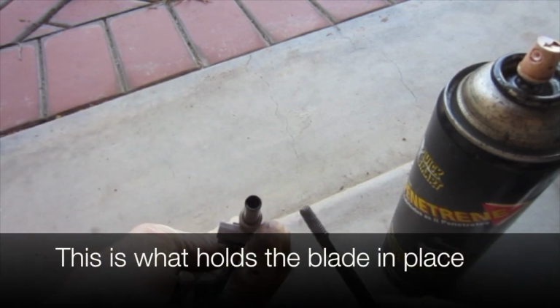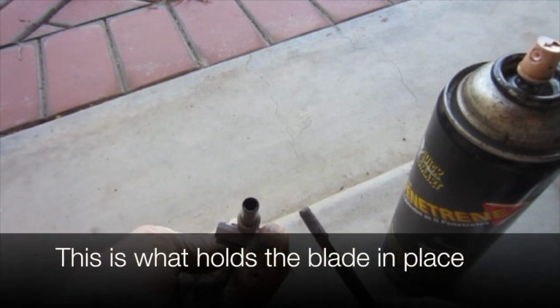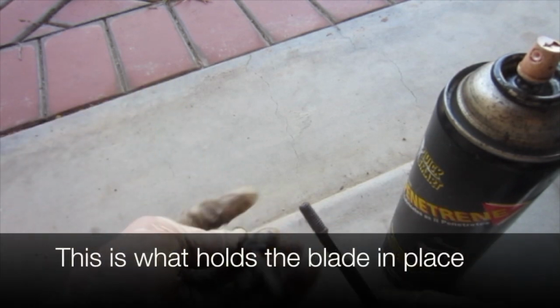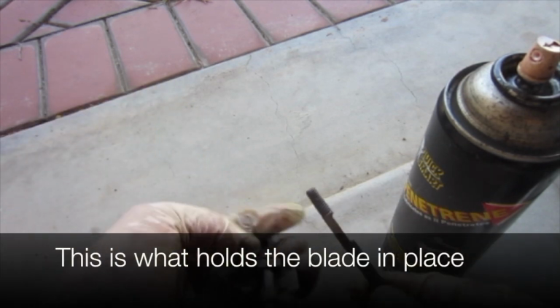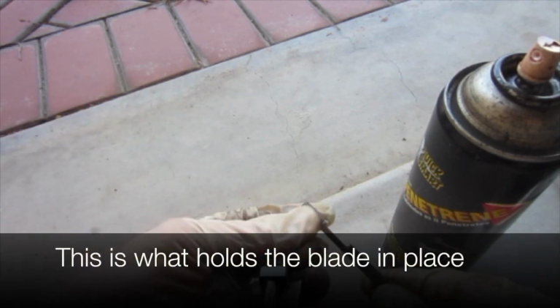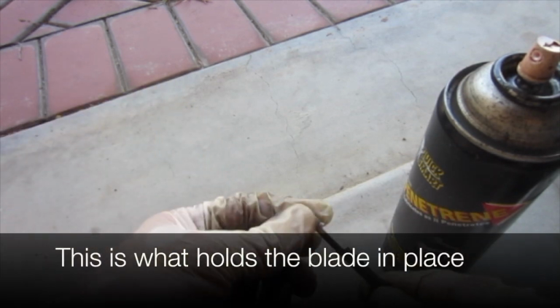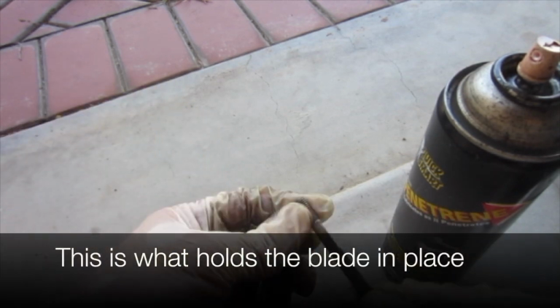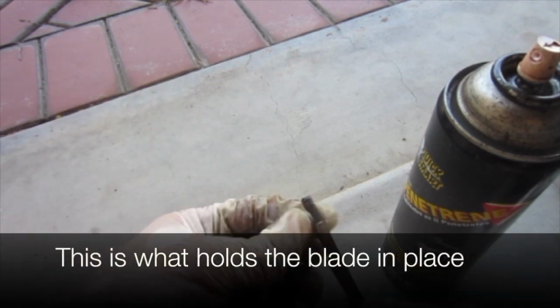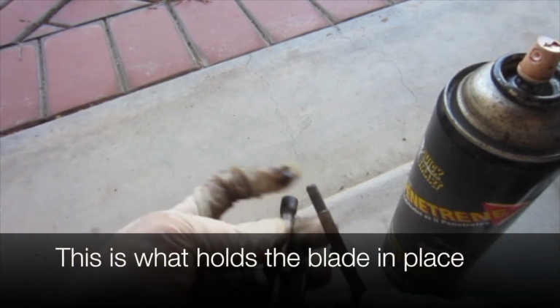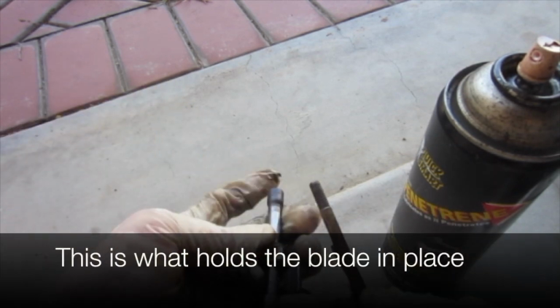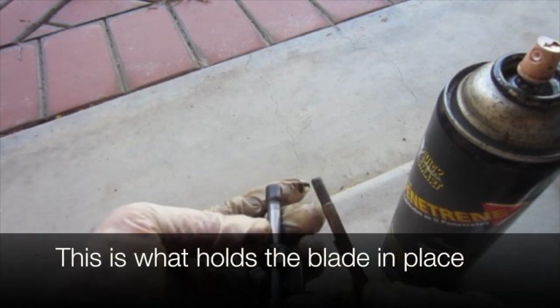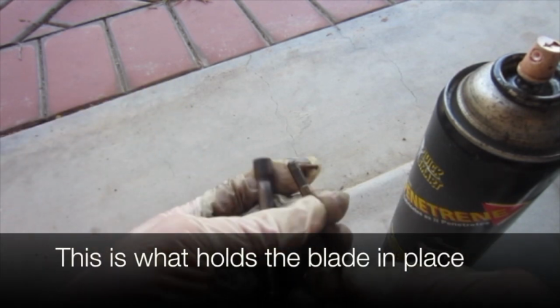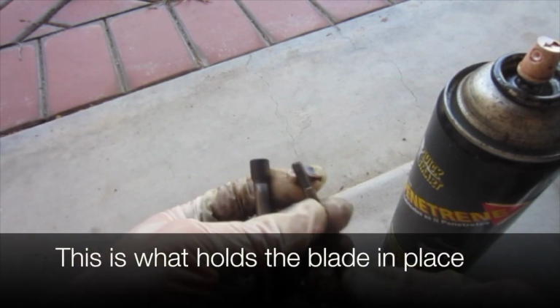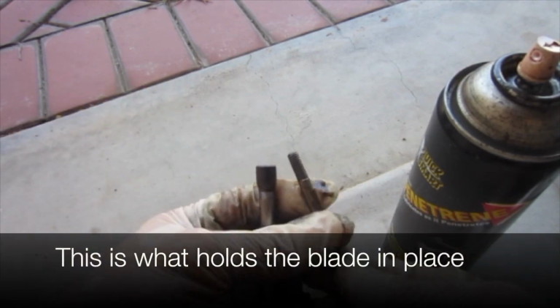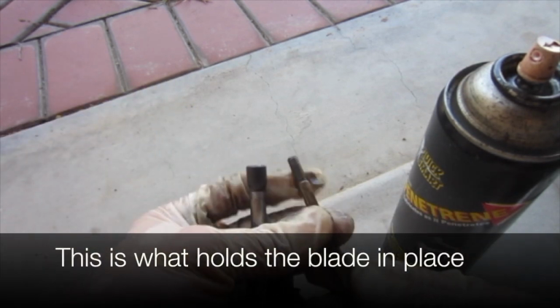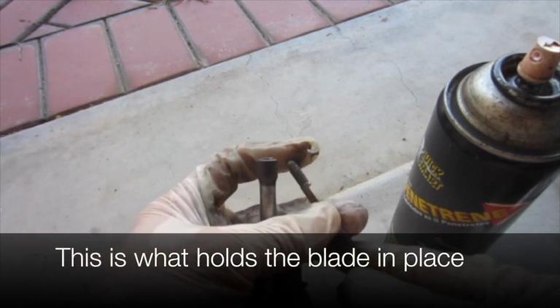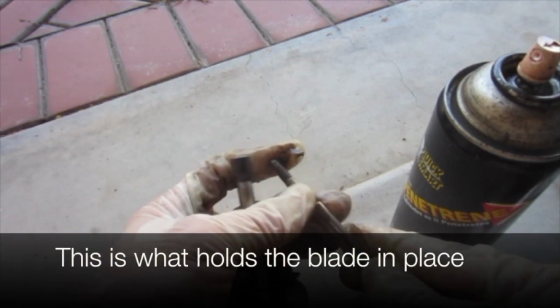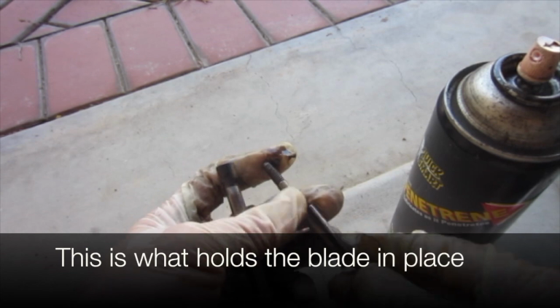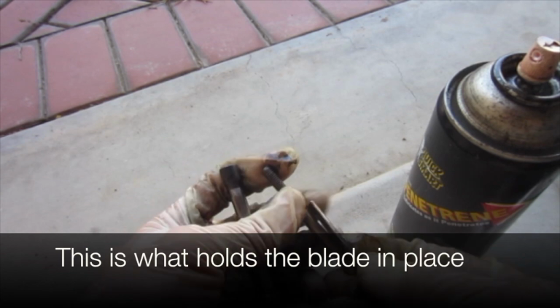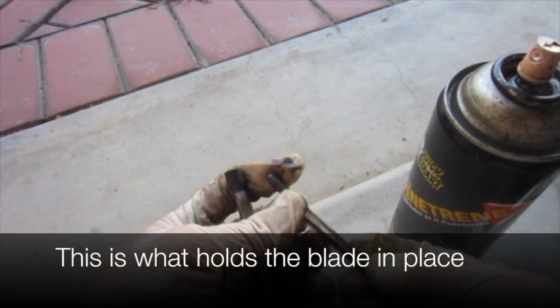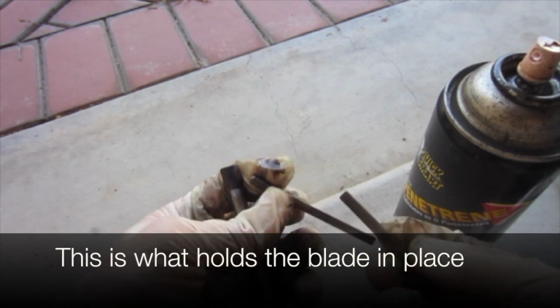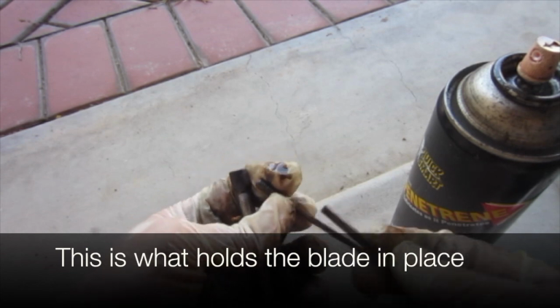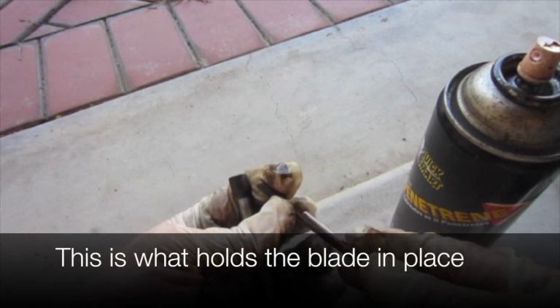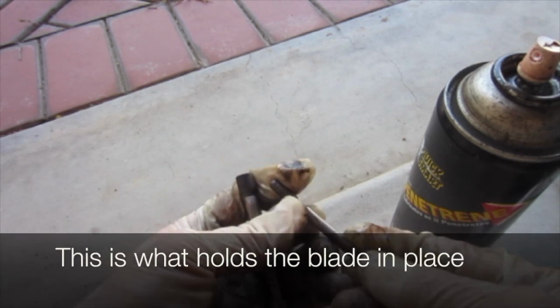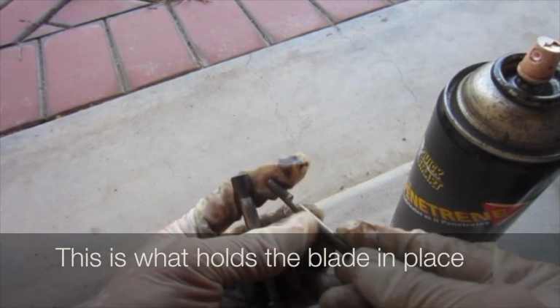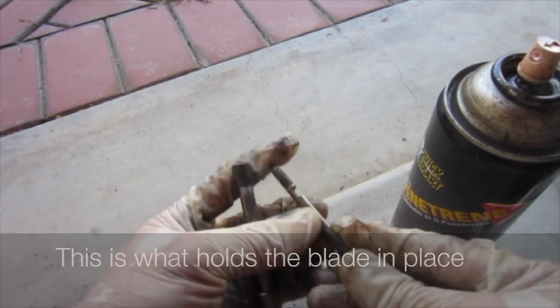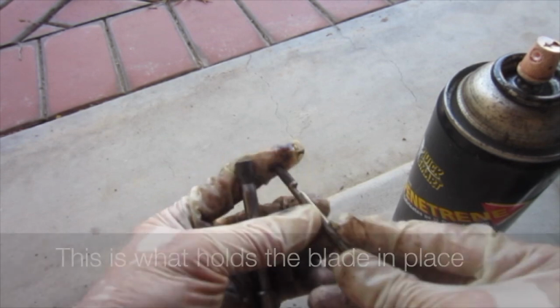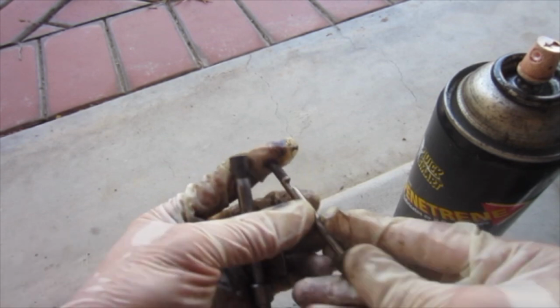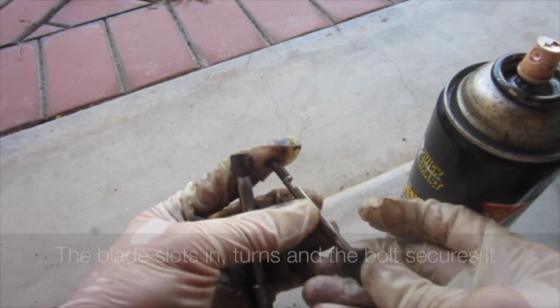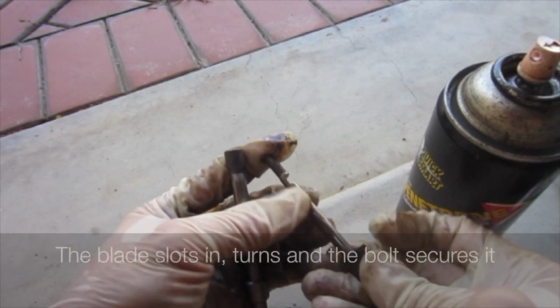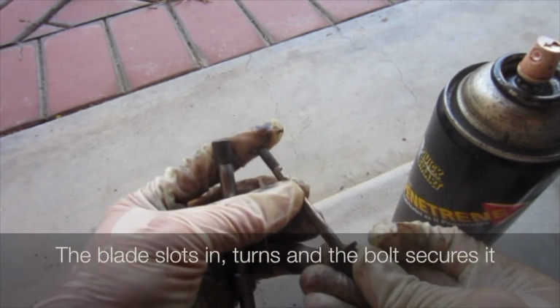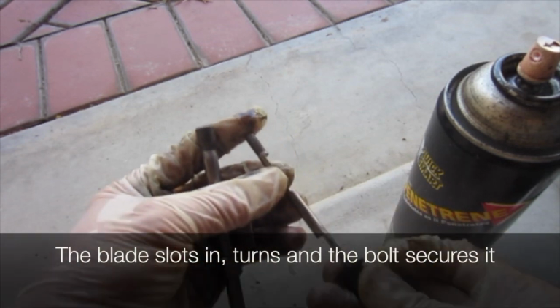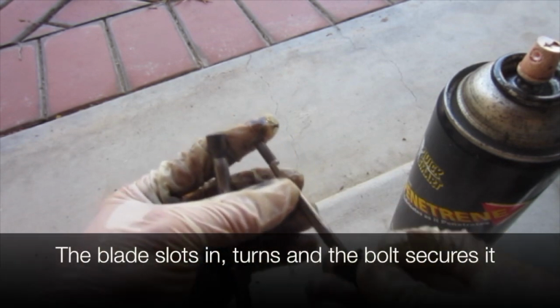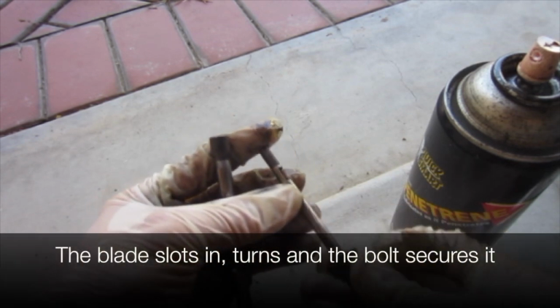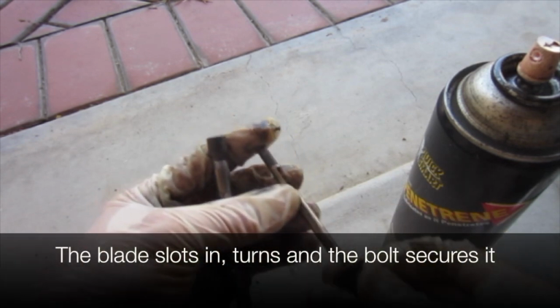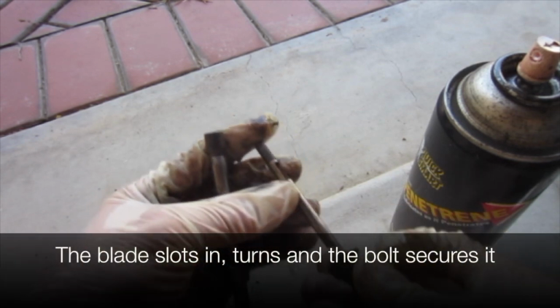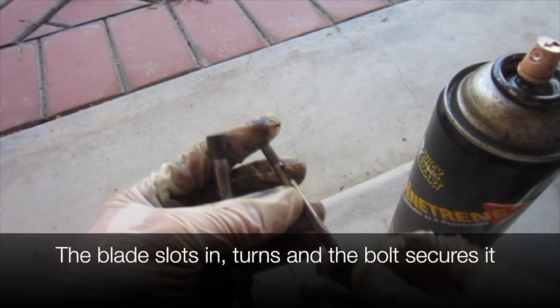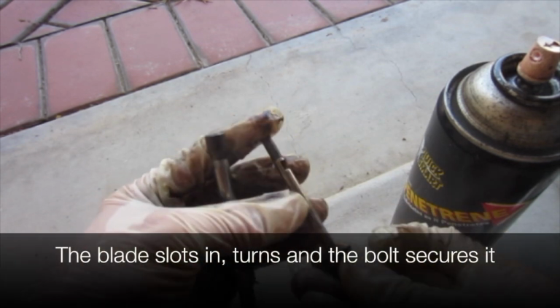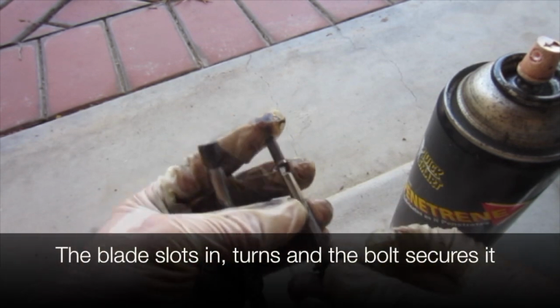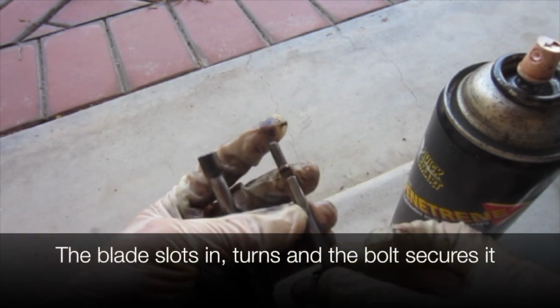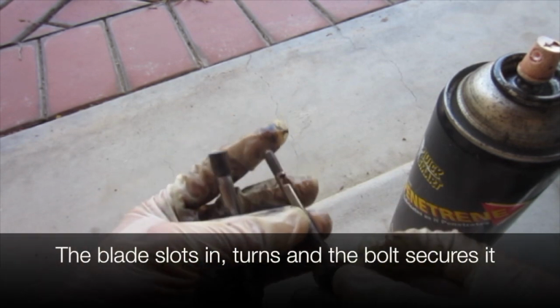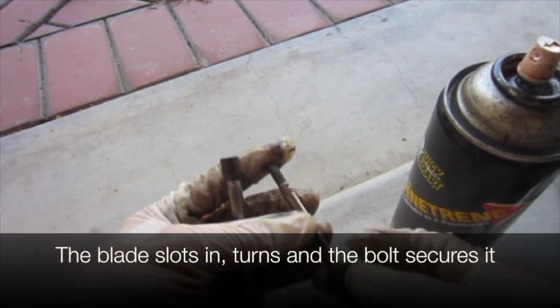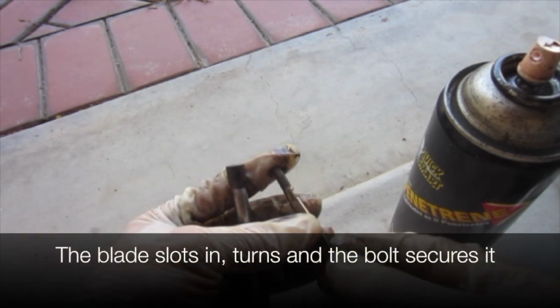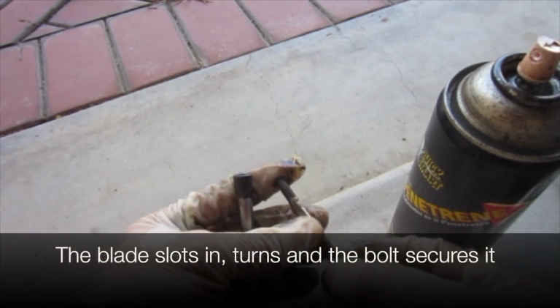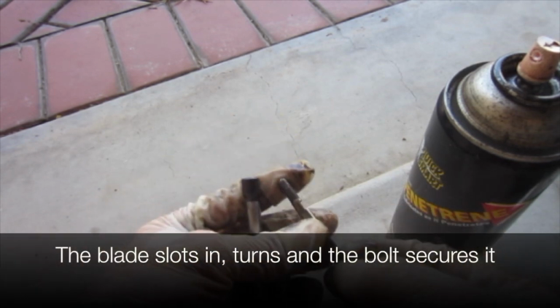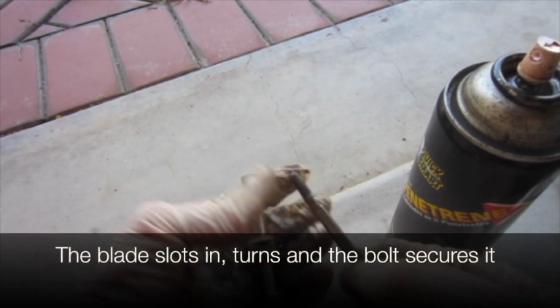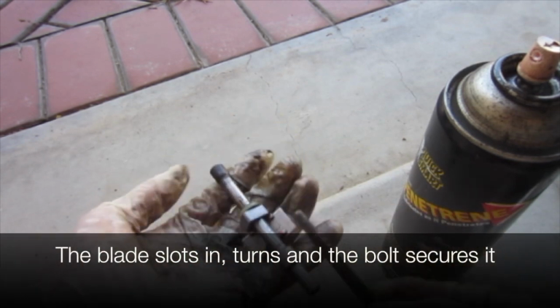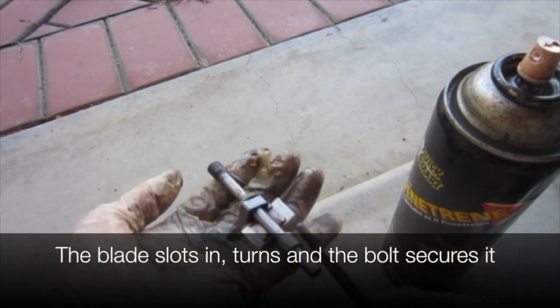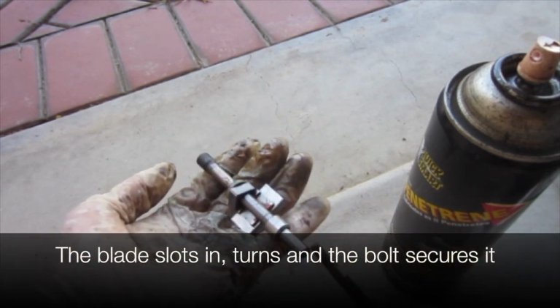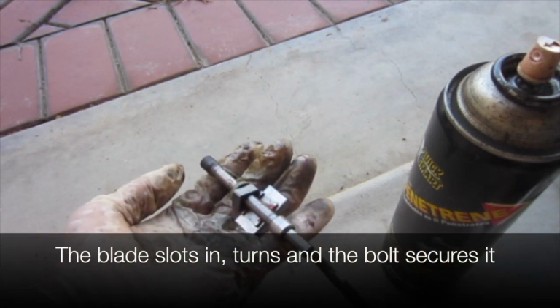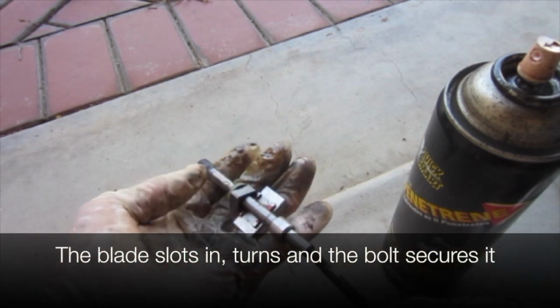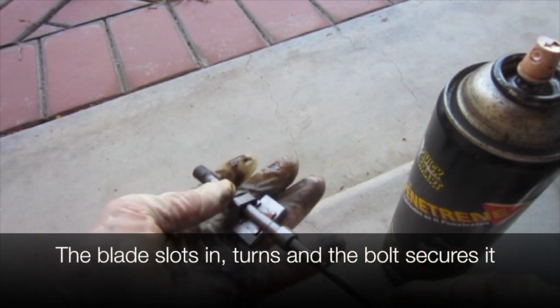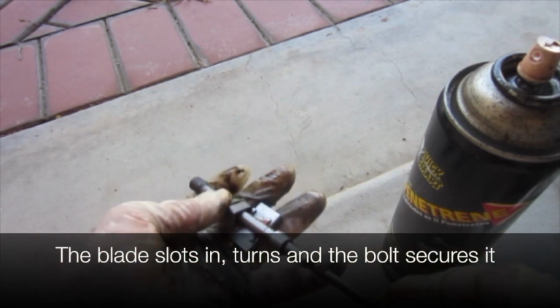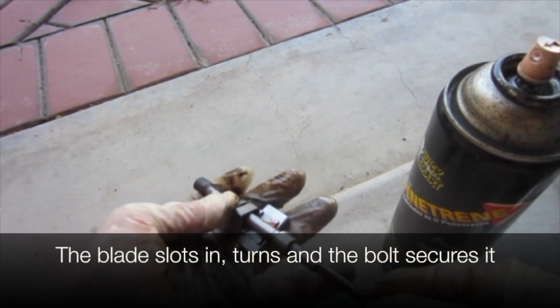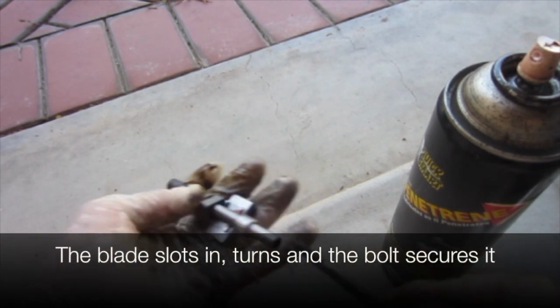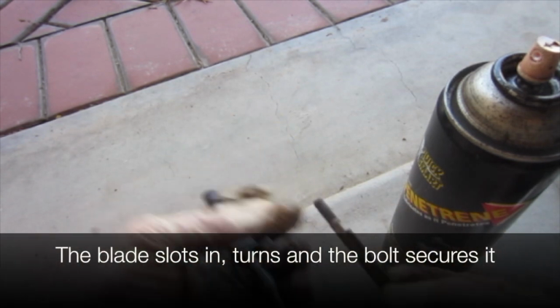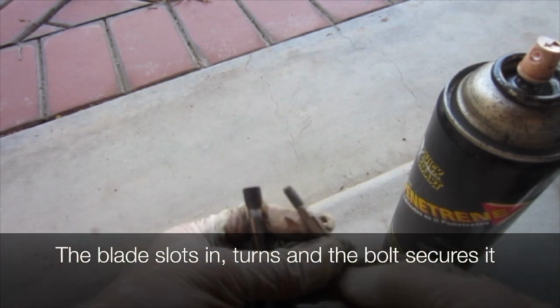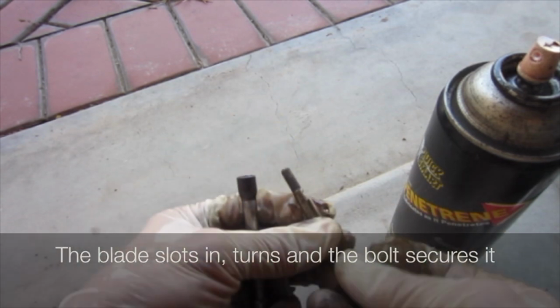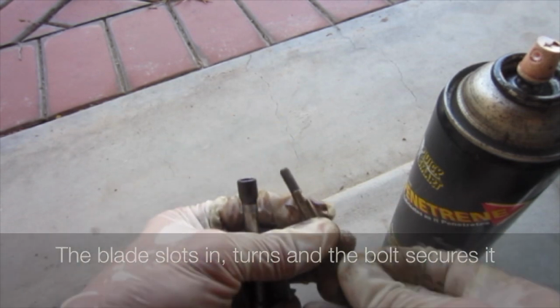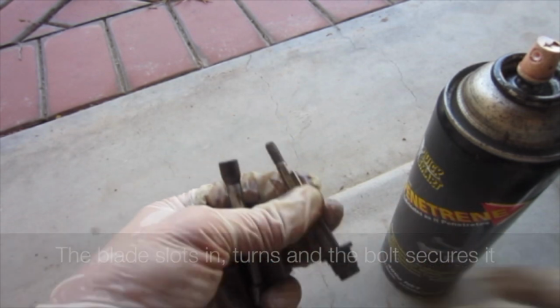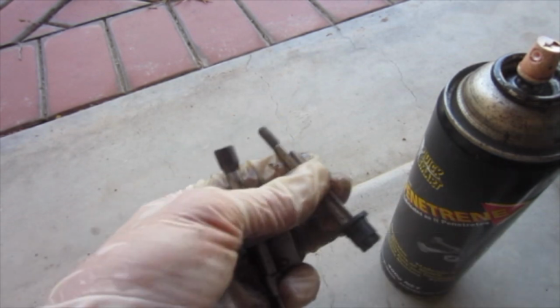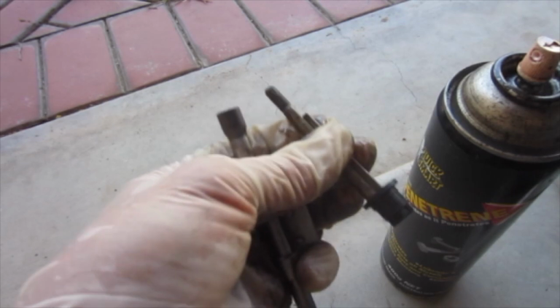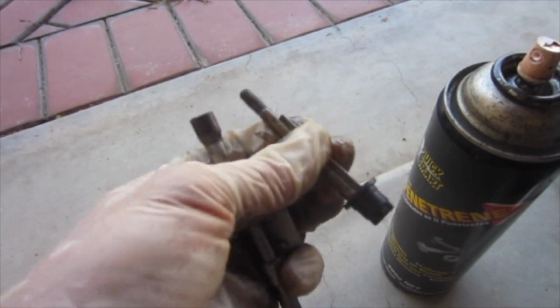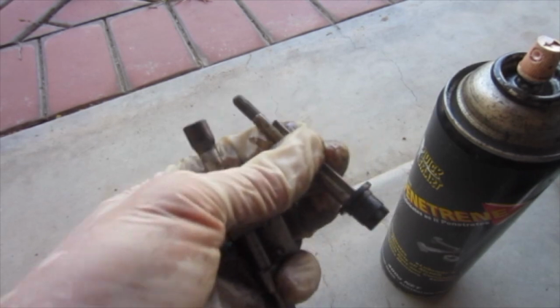This is what holds the blade in place. The blade slots in, turns, and the bolt secures it.